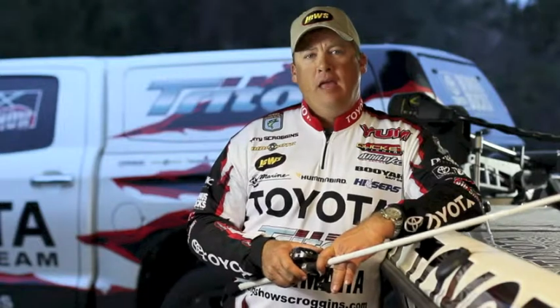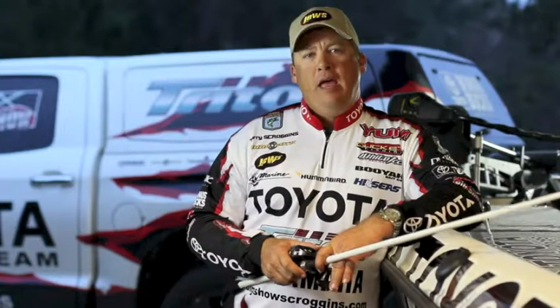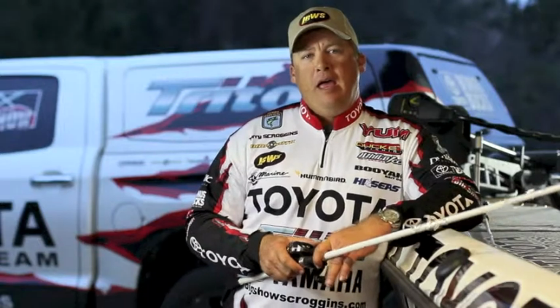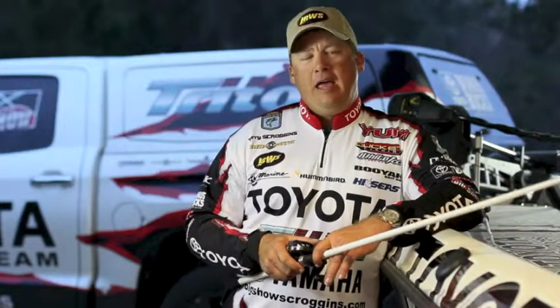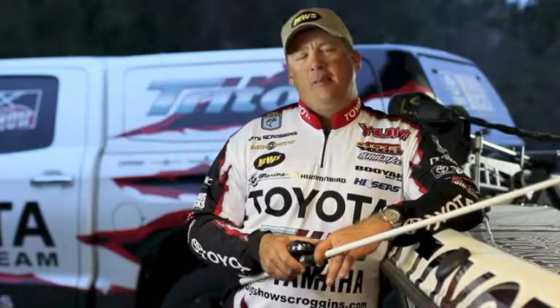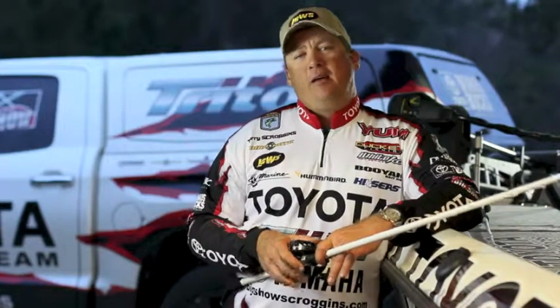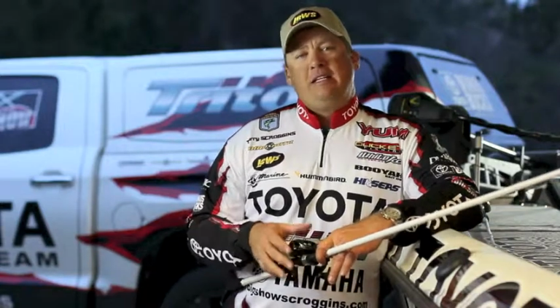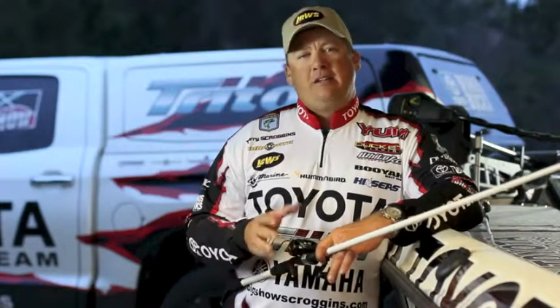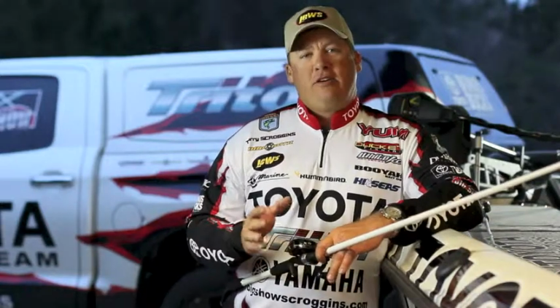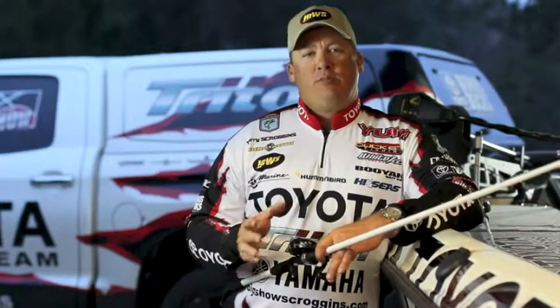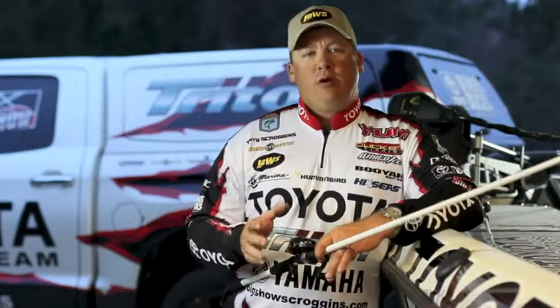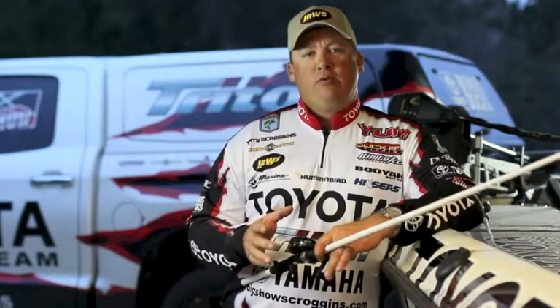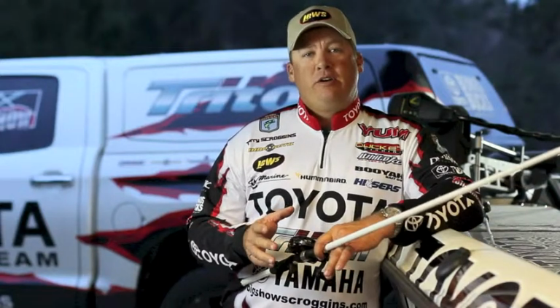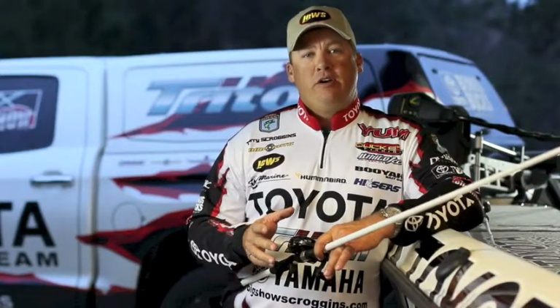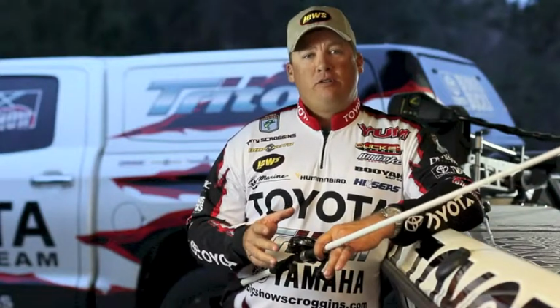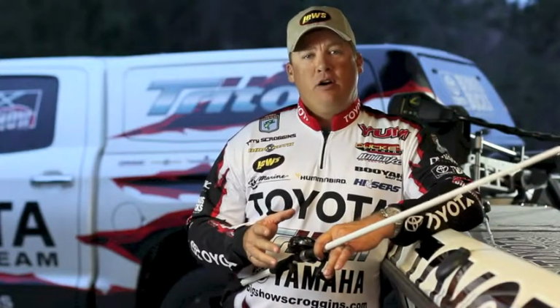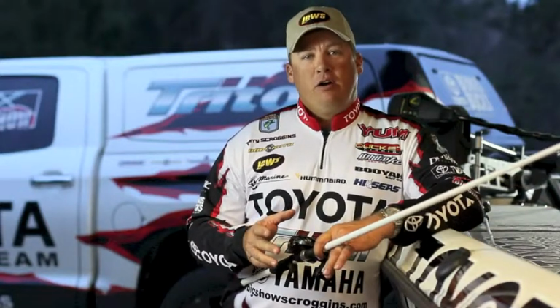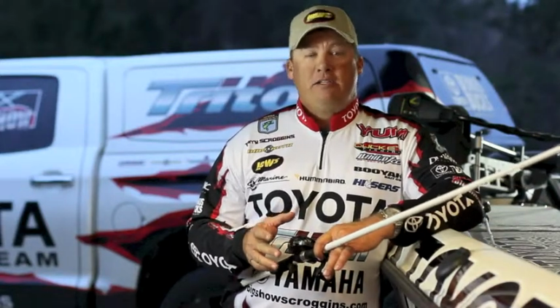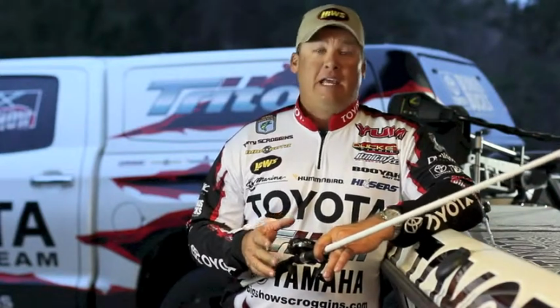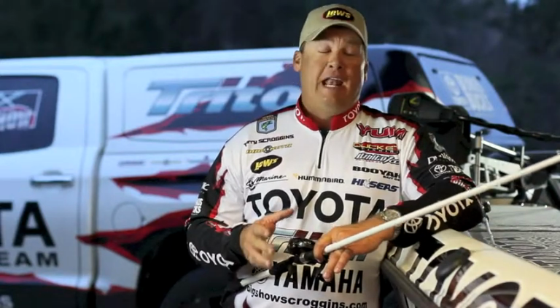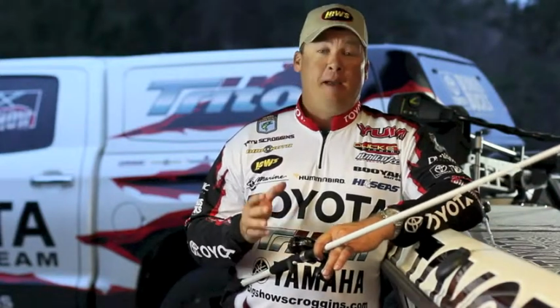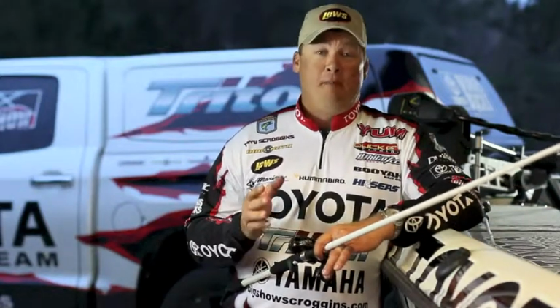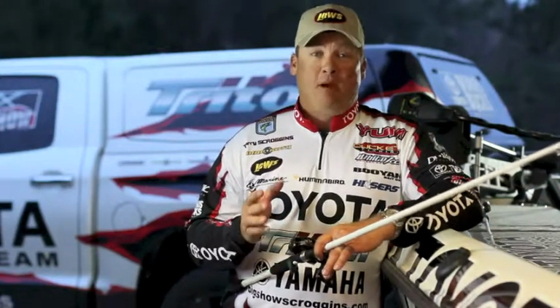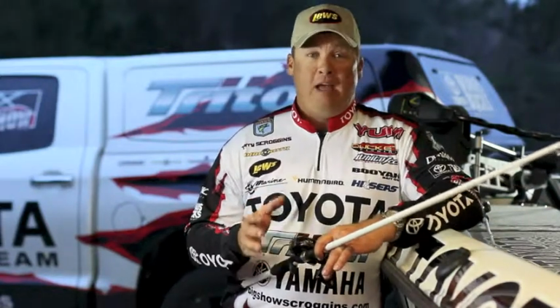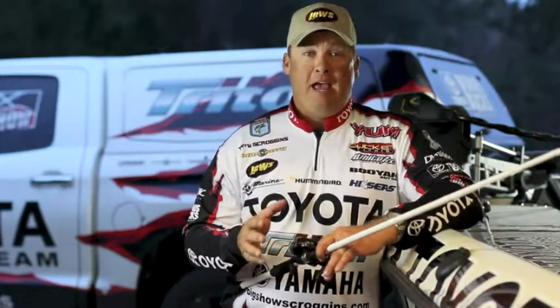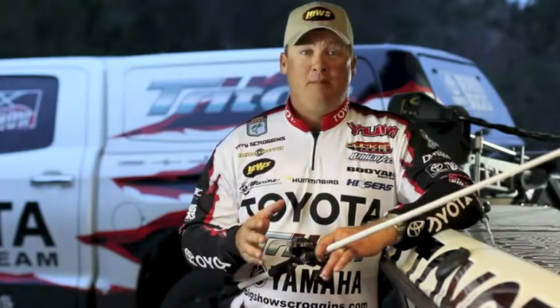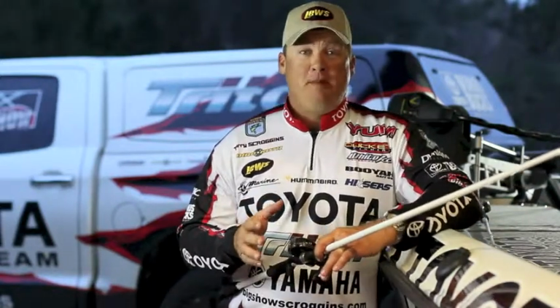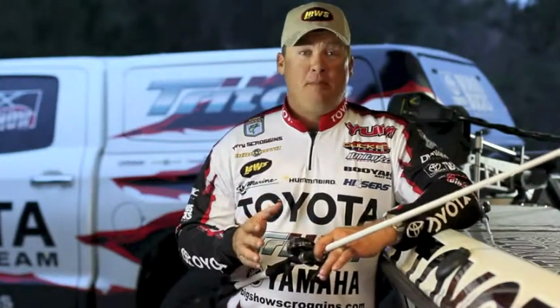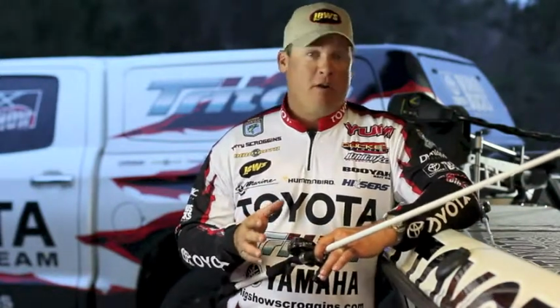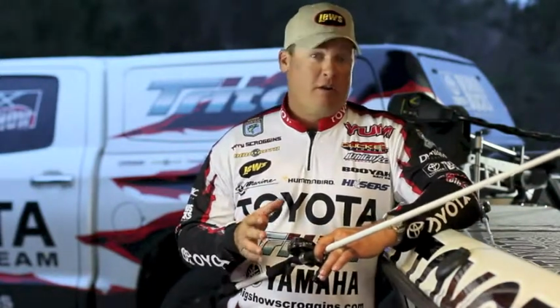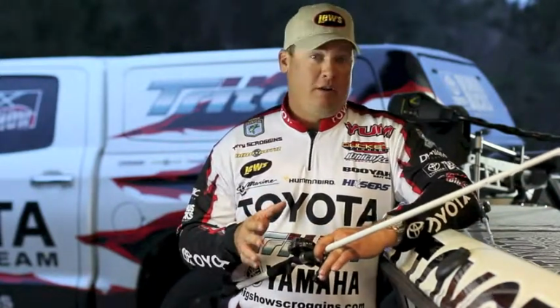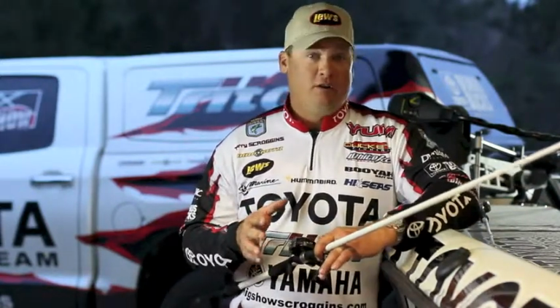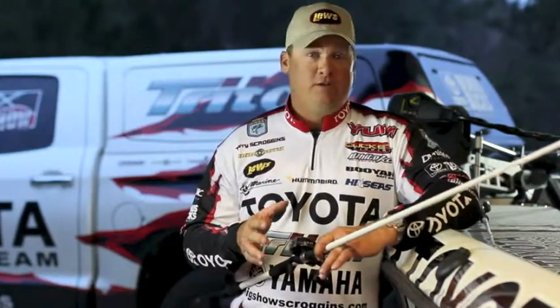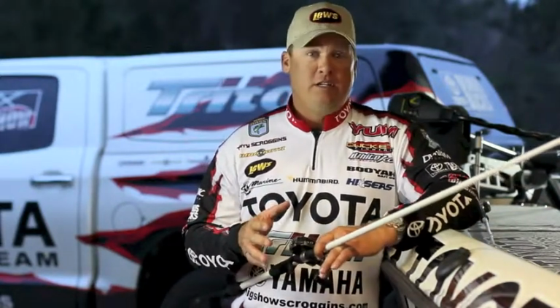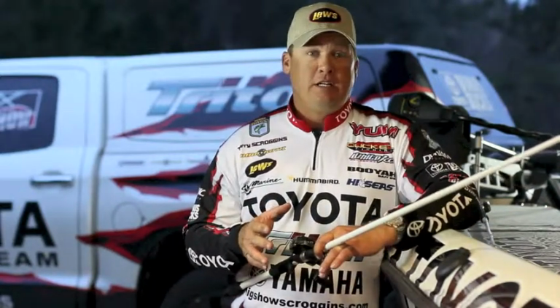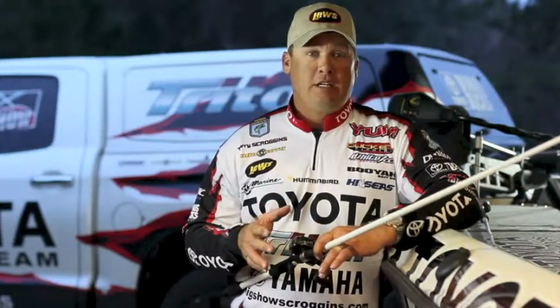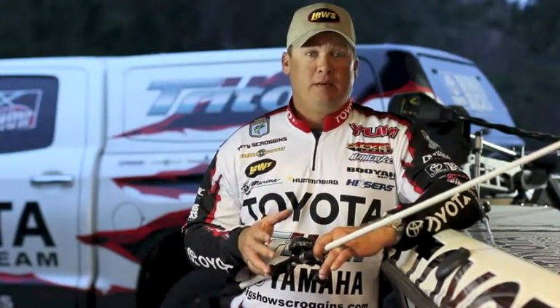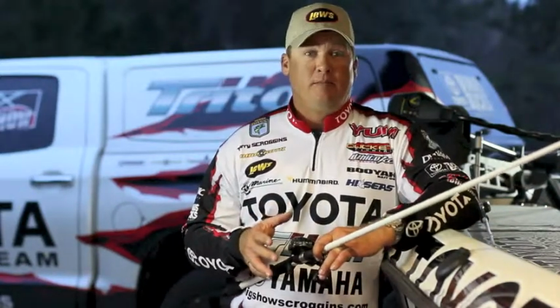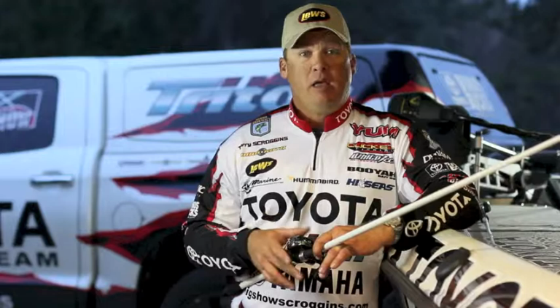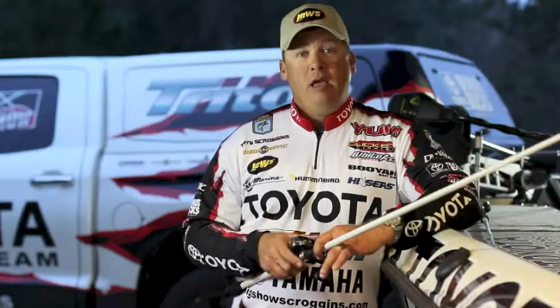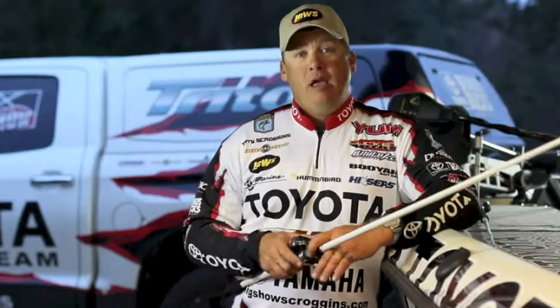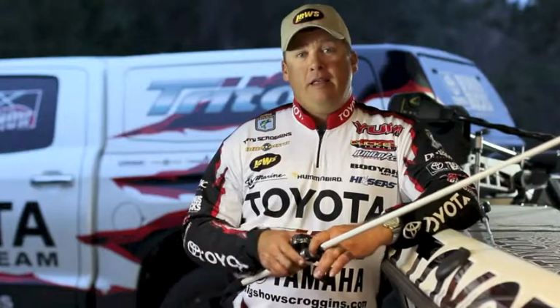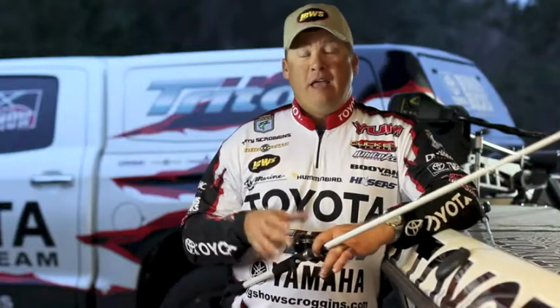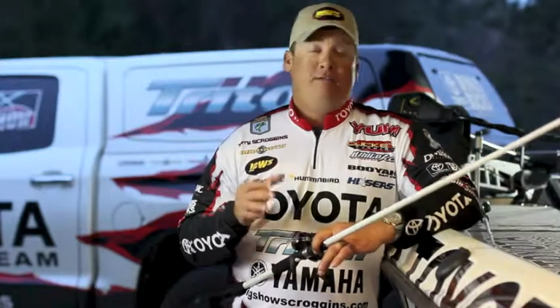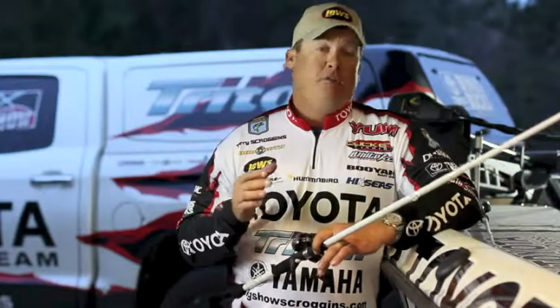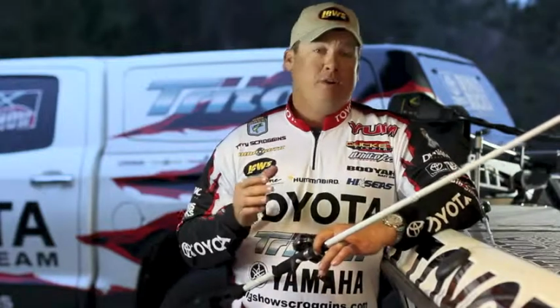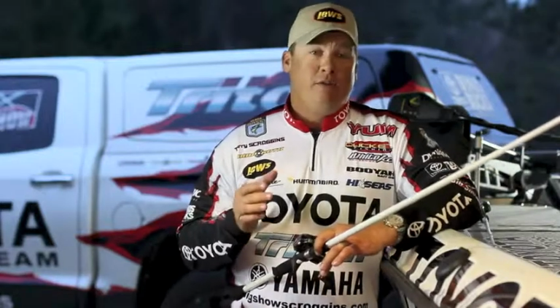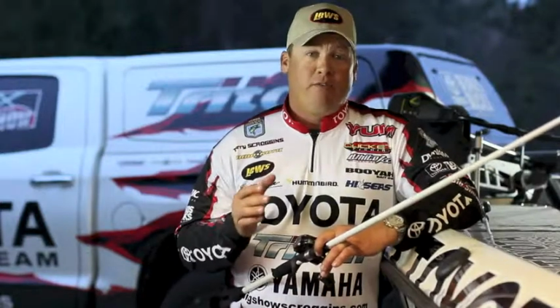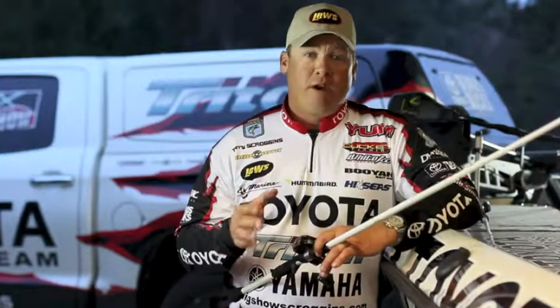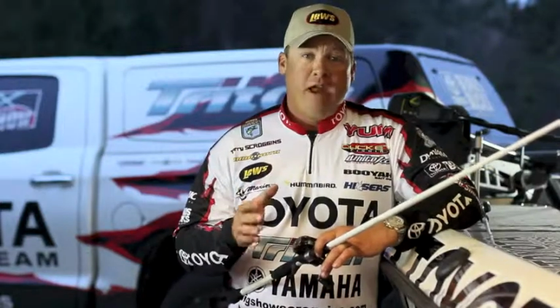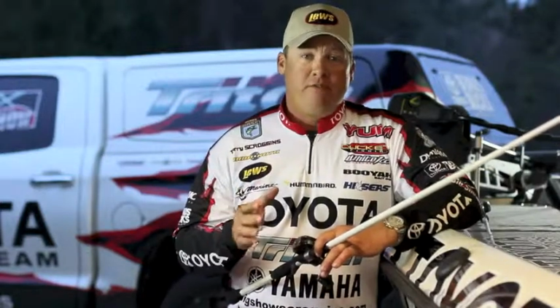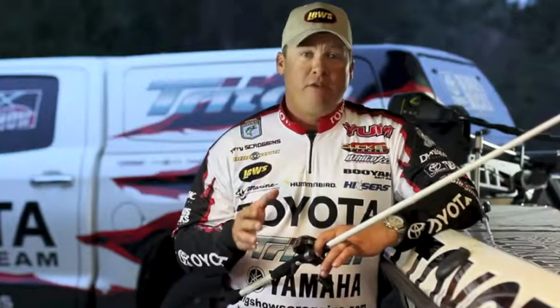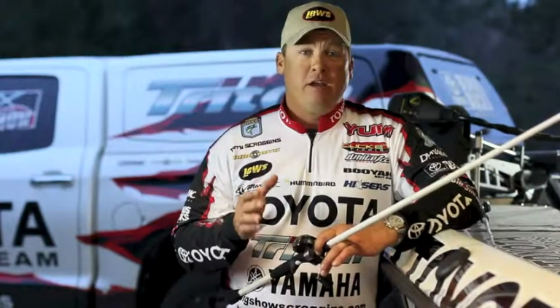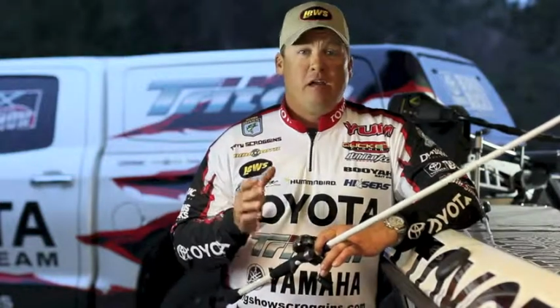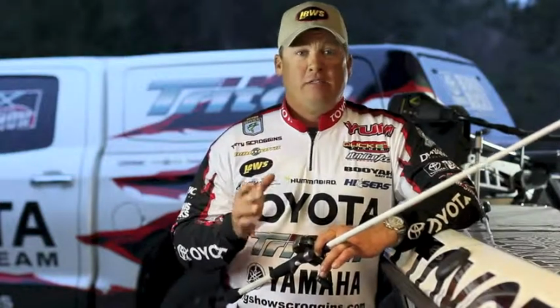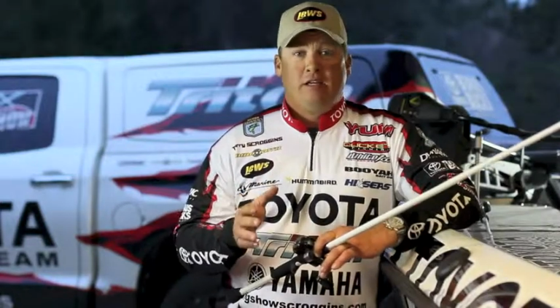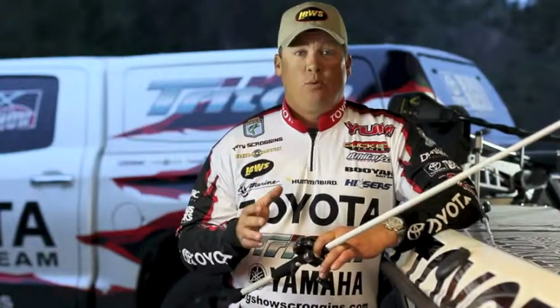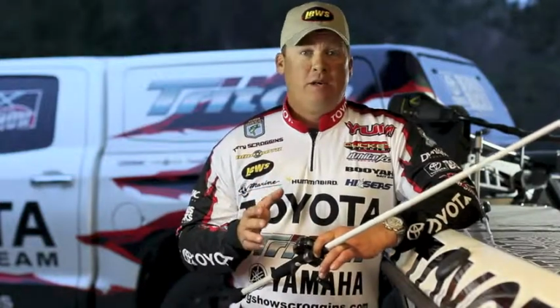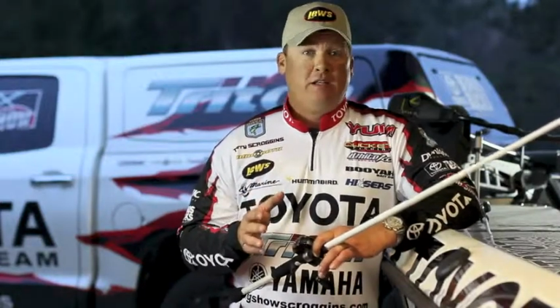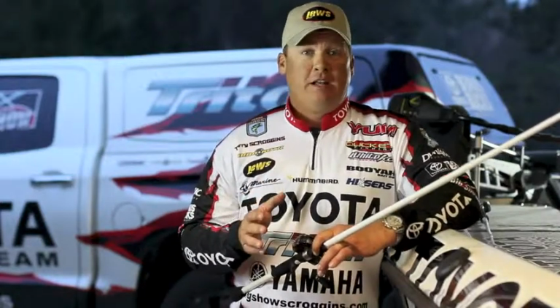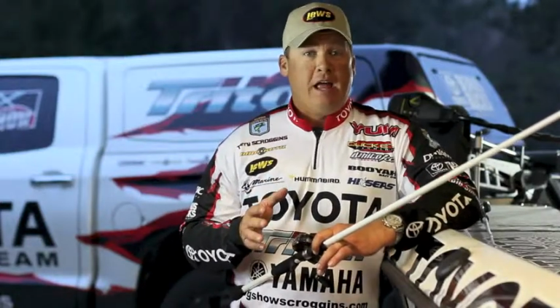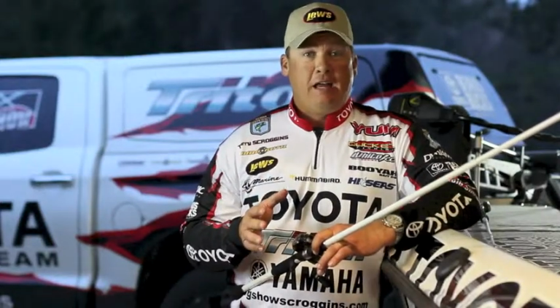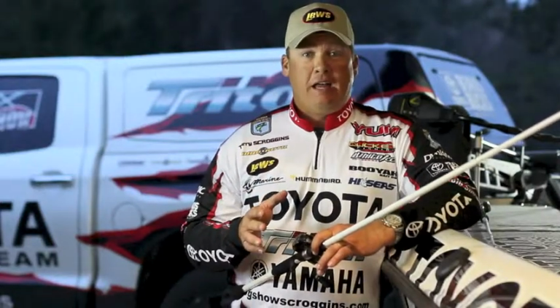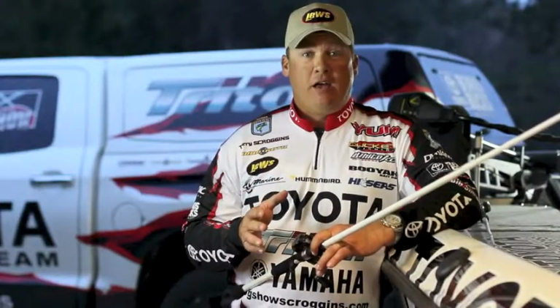Hey, I'm Elite Series Pro Terry Scroggins and I am glad to be a part of the Lew's Fishing Team. They have a reel for every situation that I encounter.